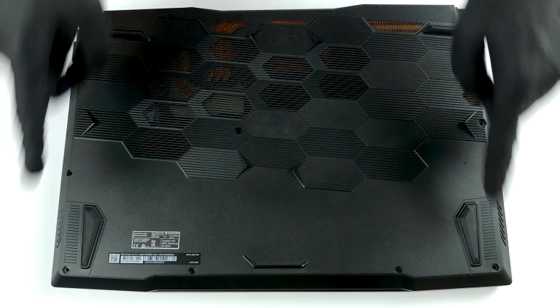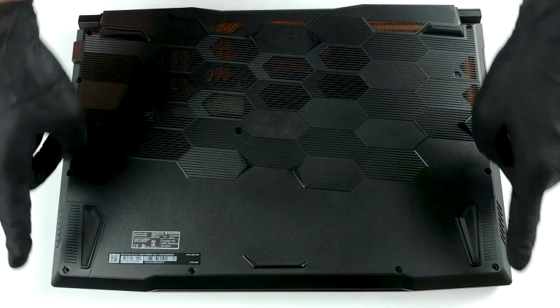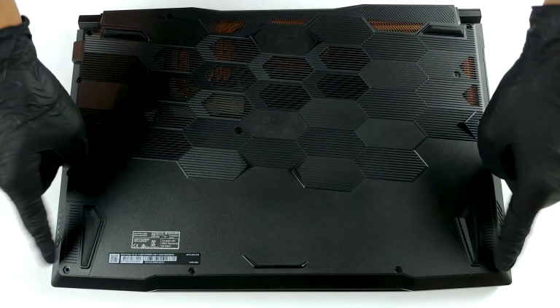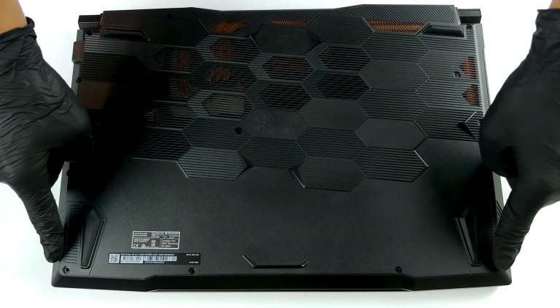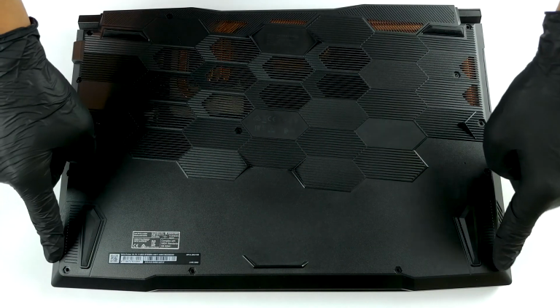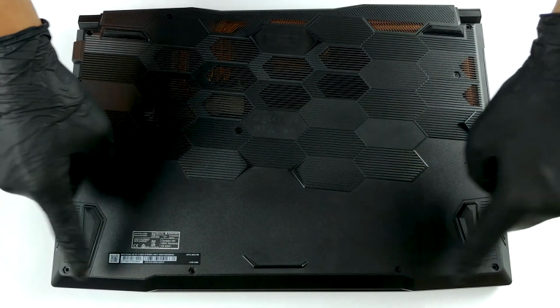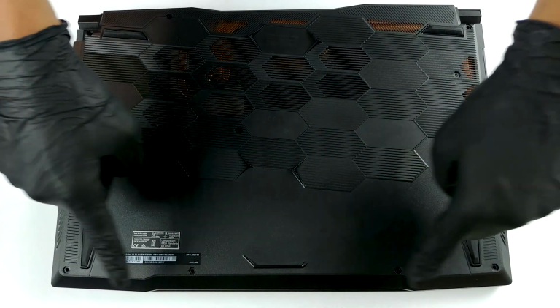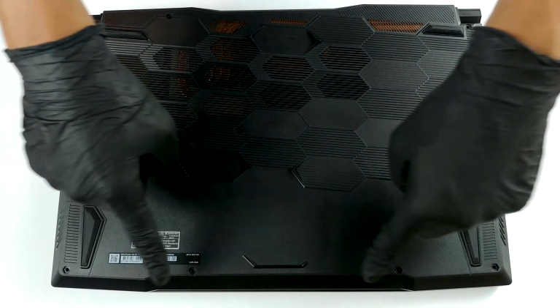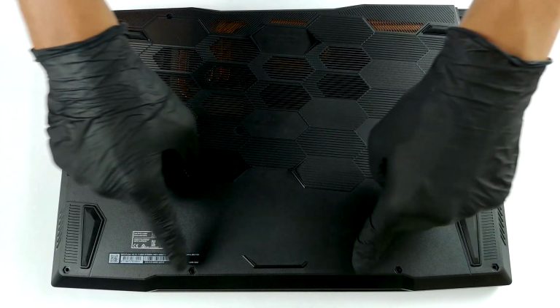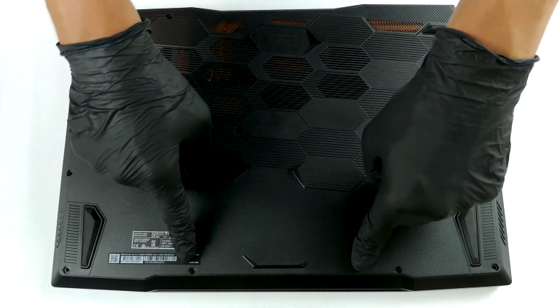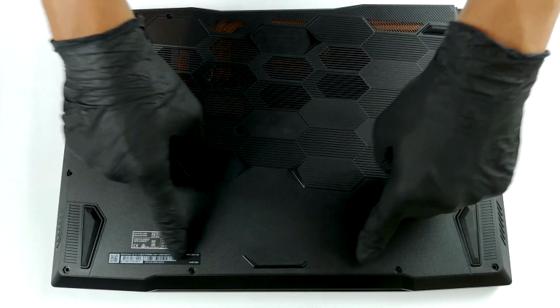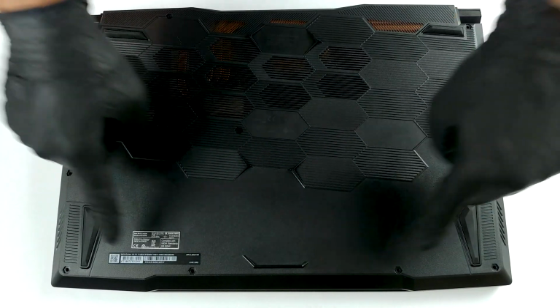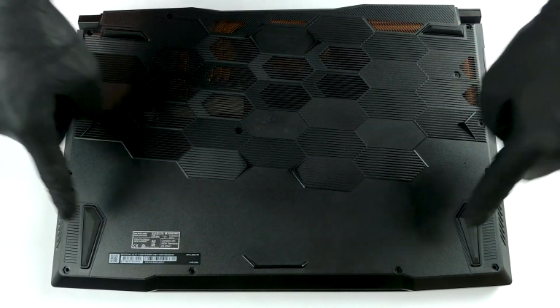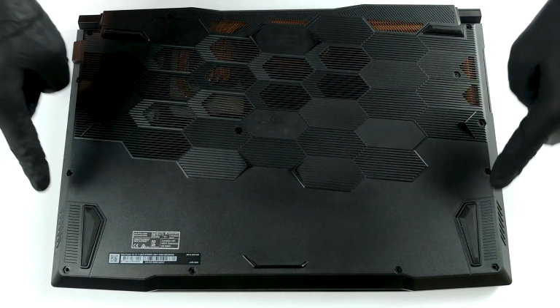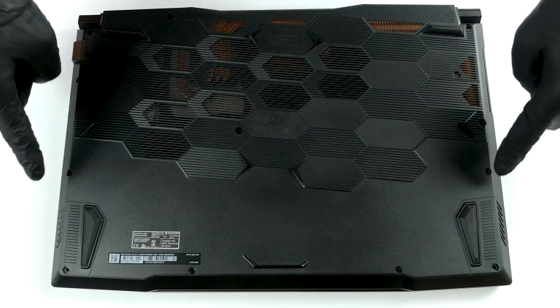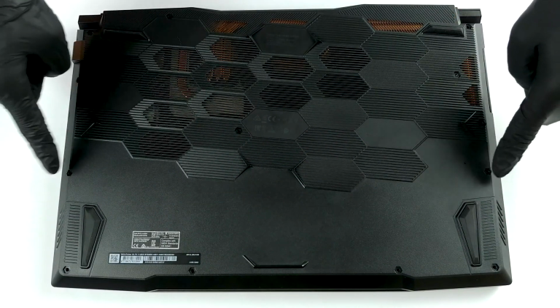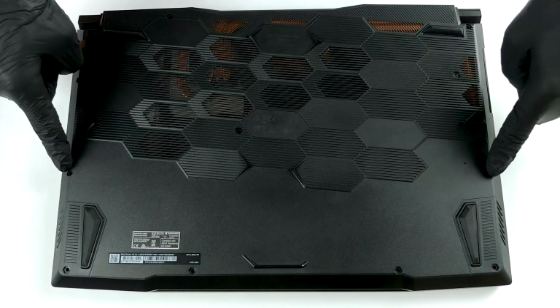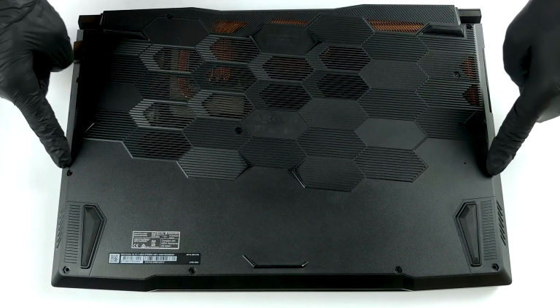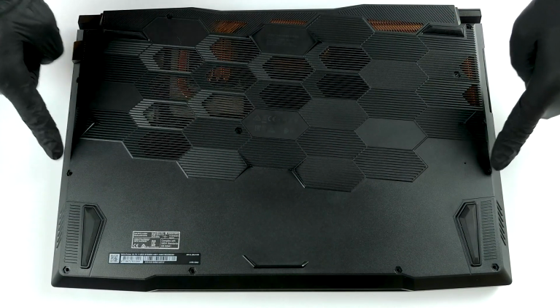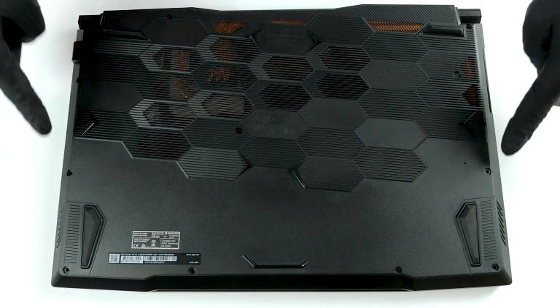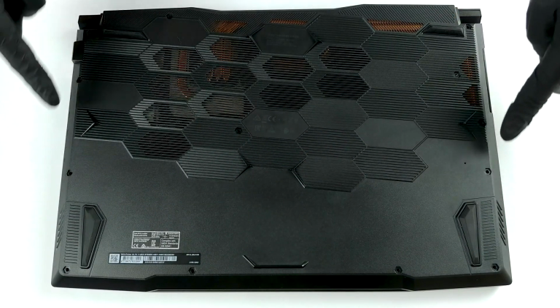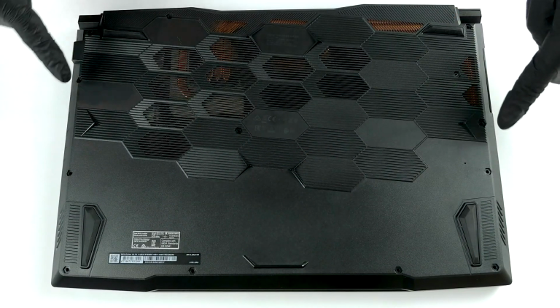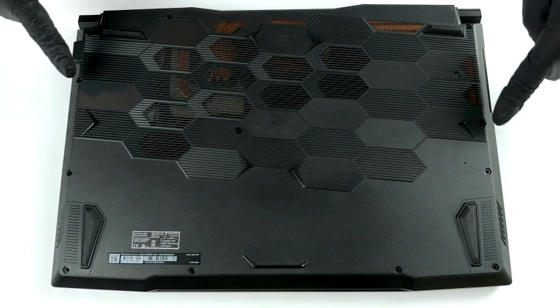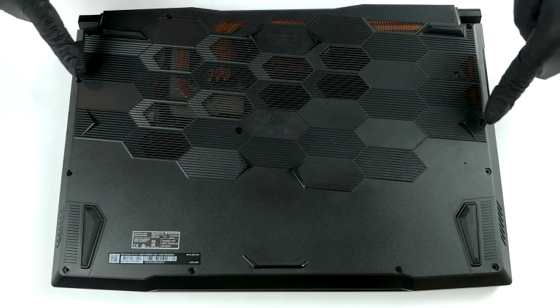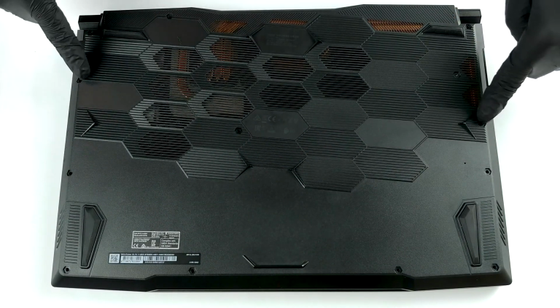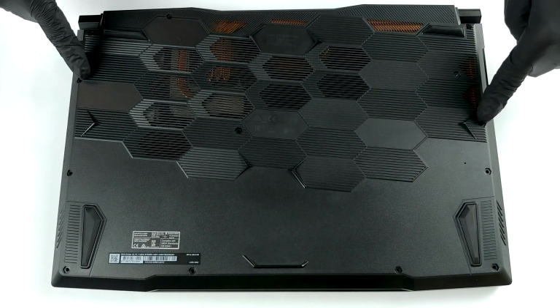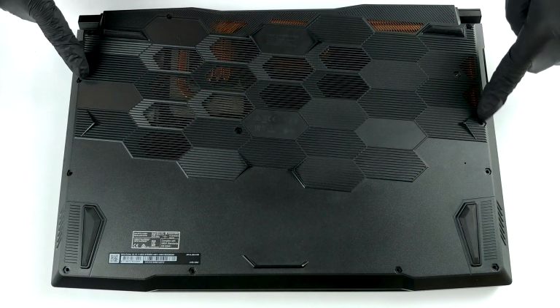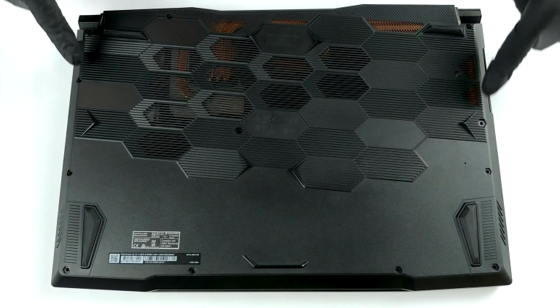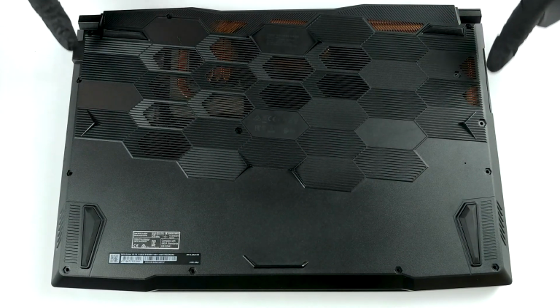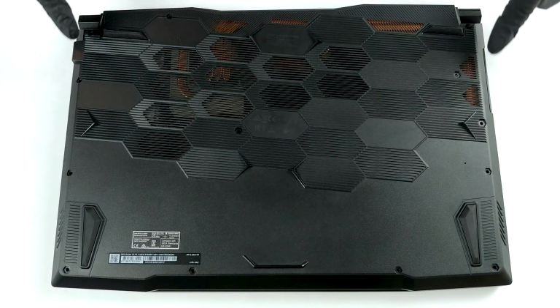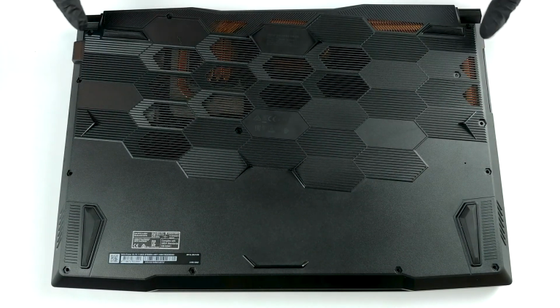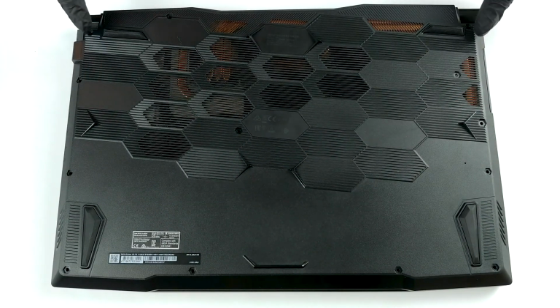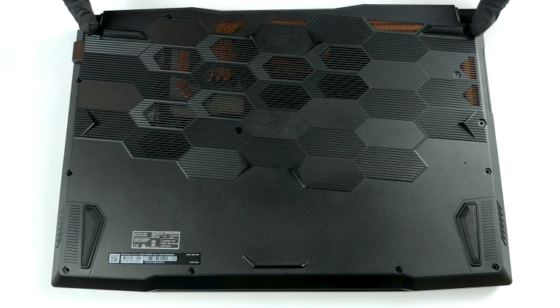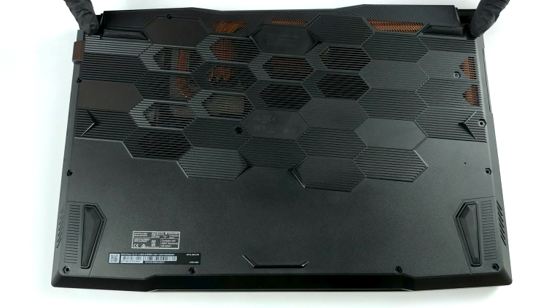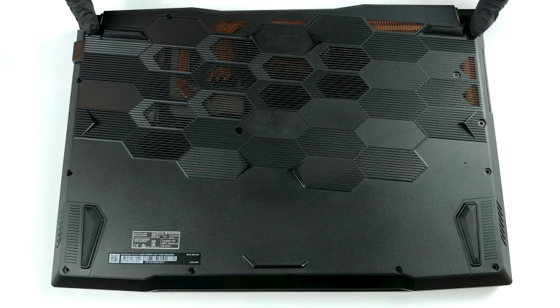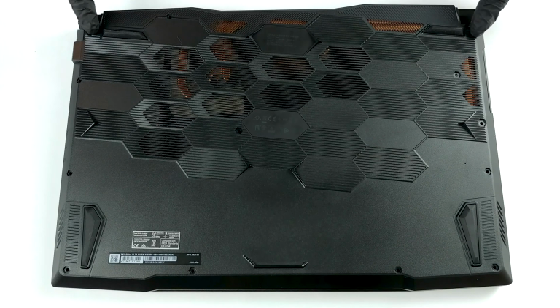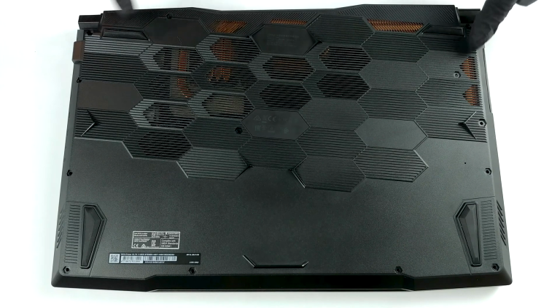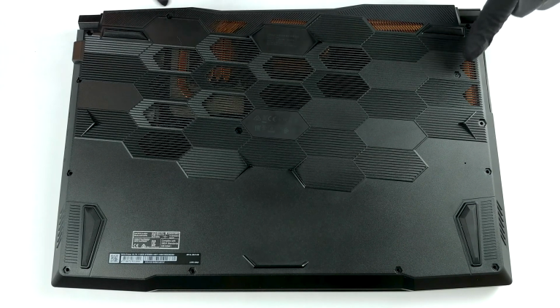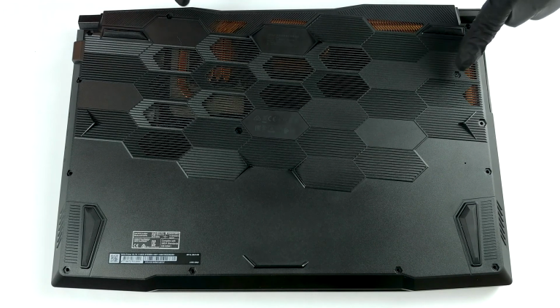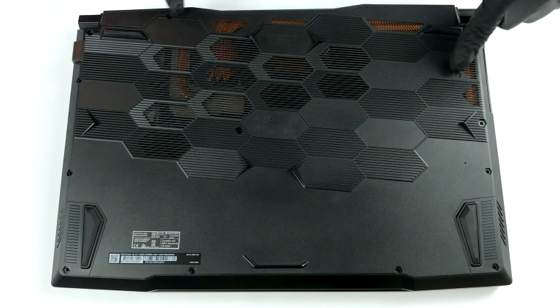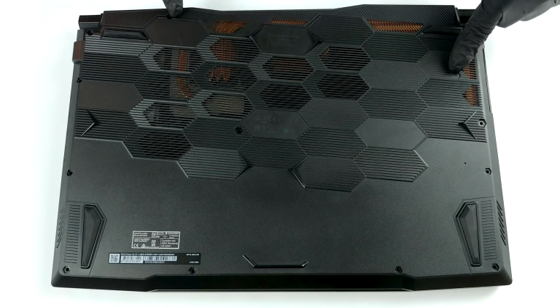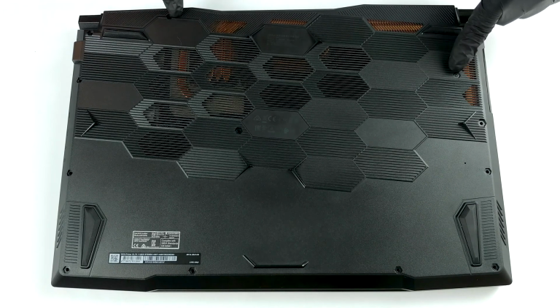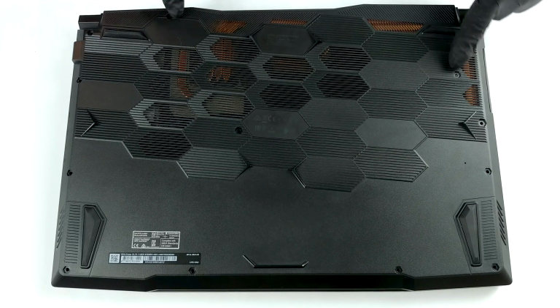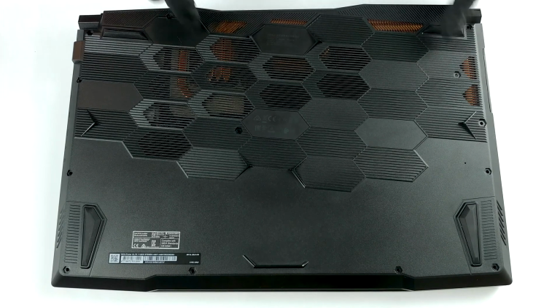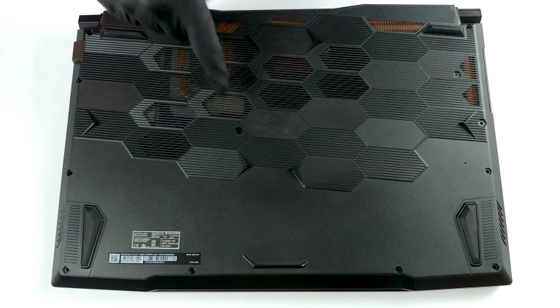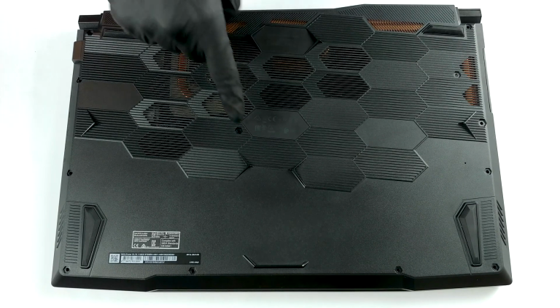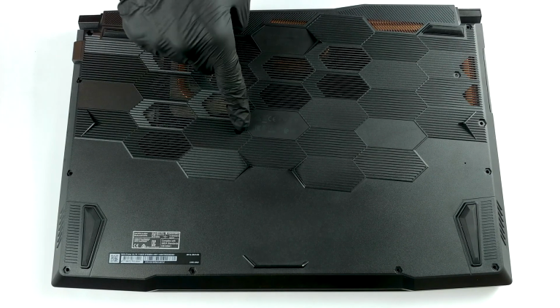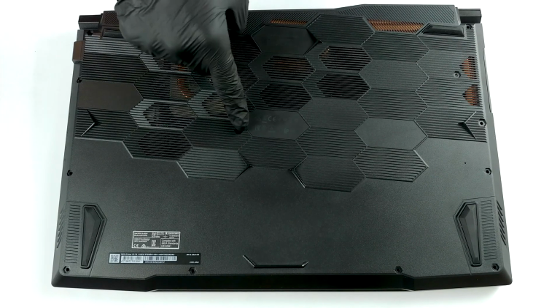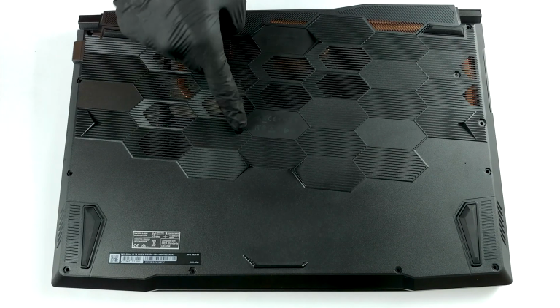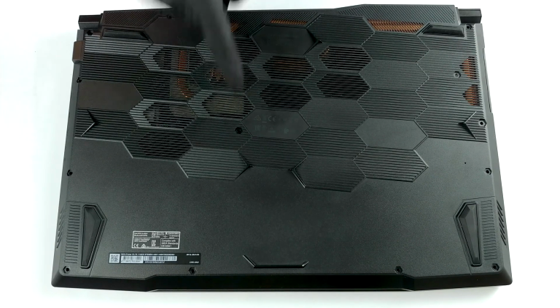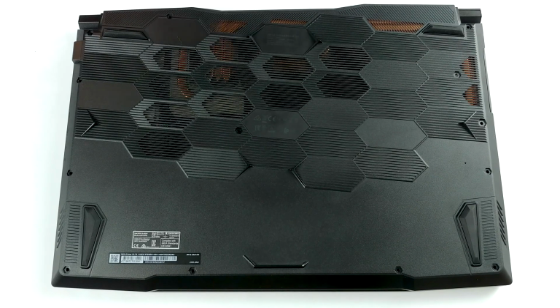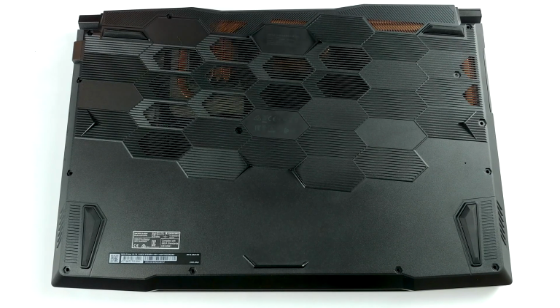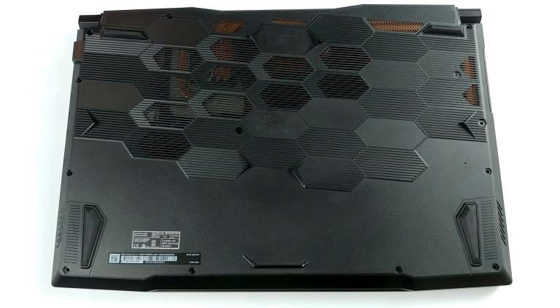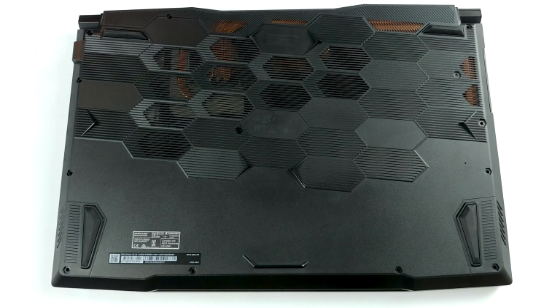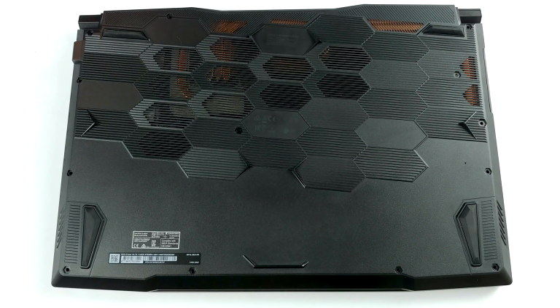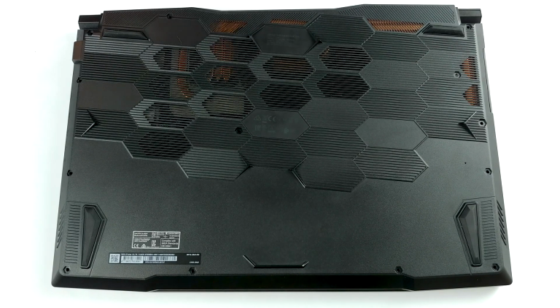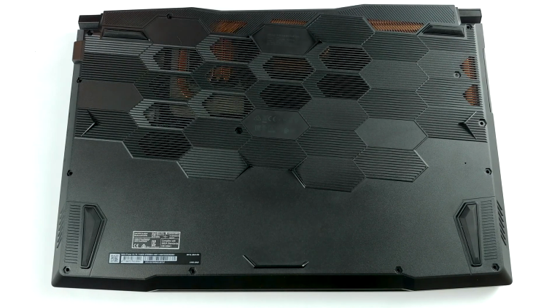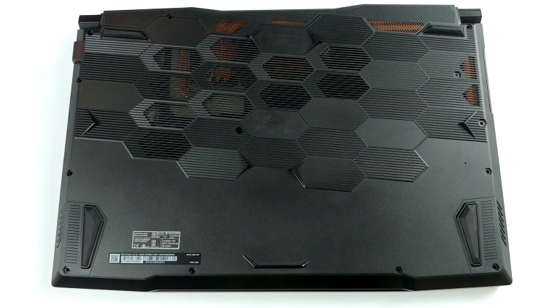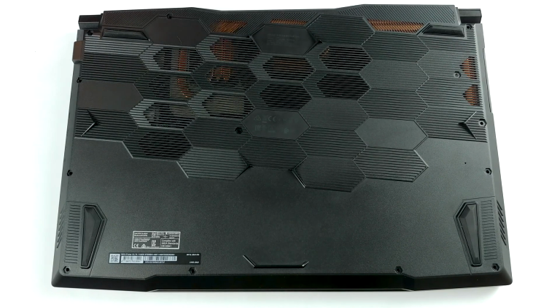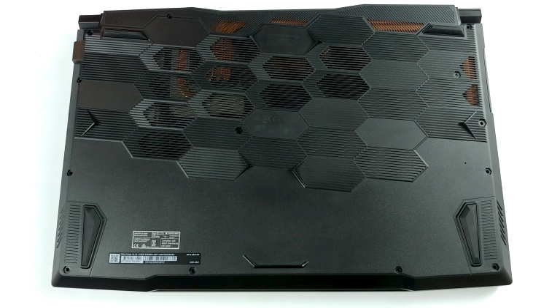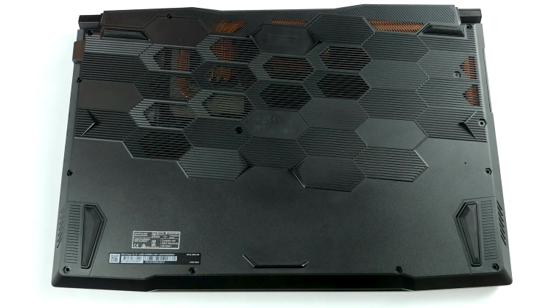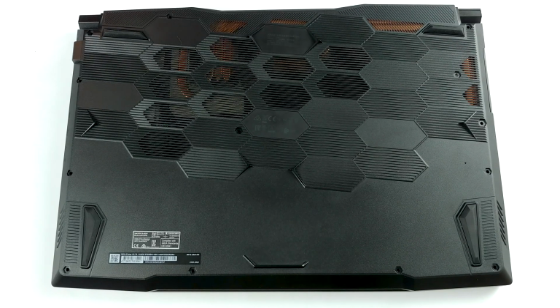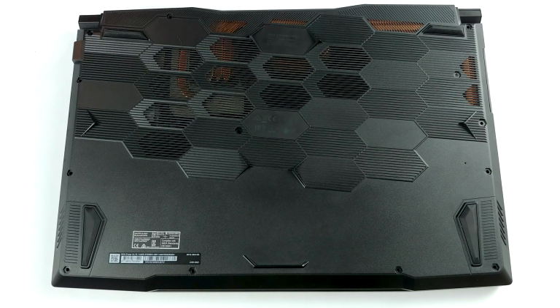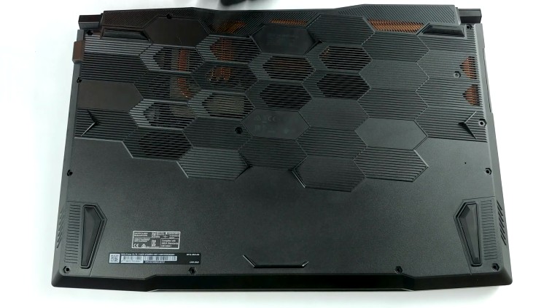Hello, this is LaptopMedia, and today we will show you how to open the MSI Pulse GL76 and what's inside of it.